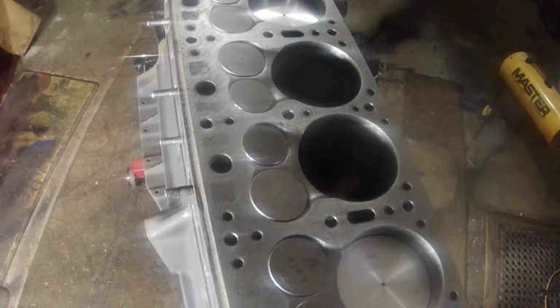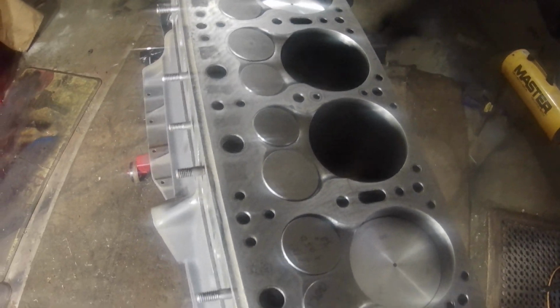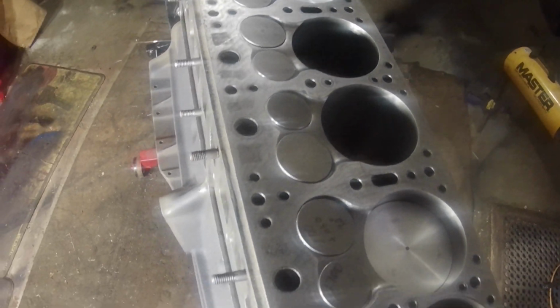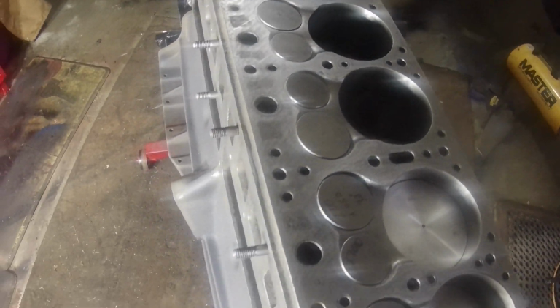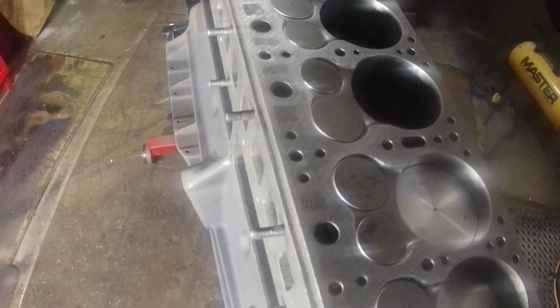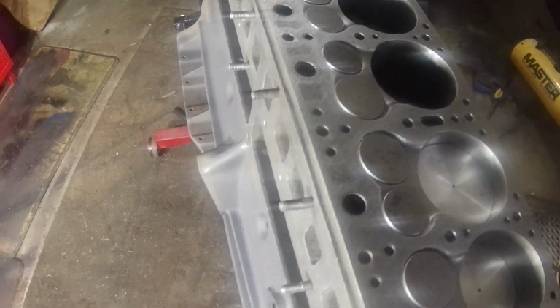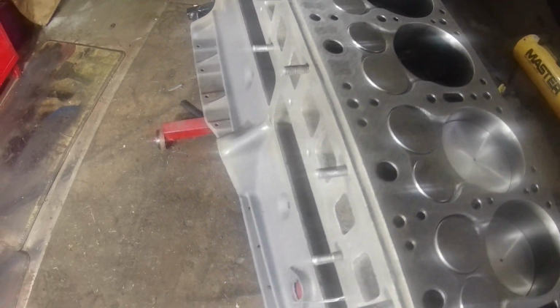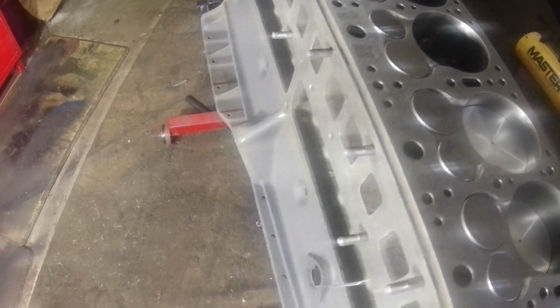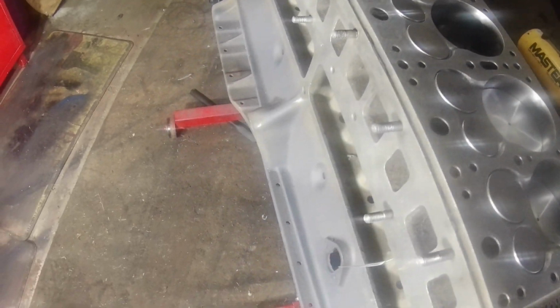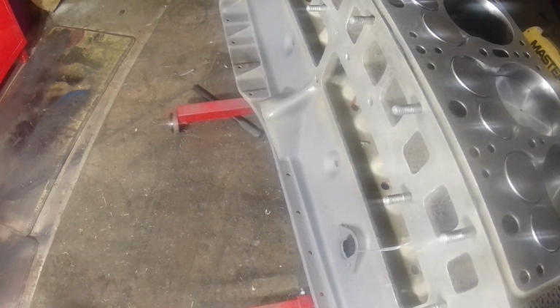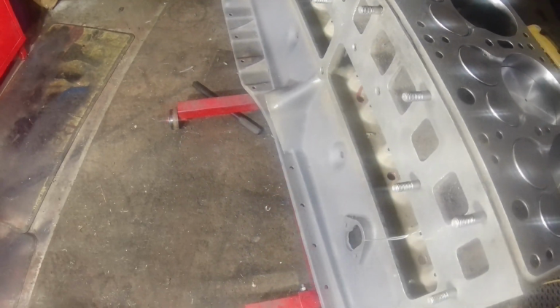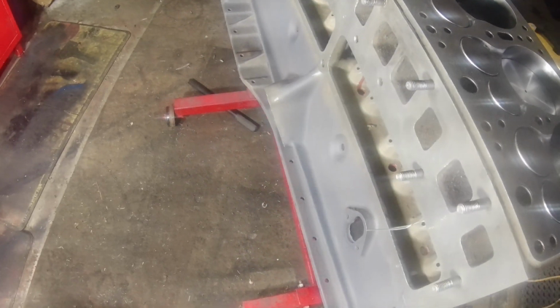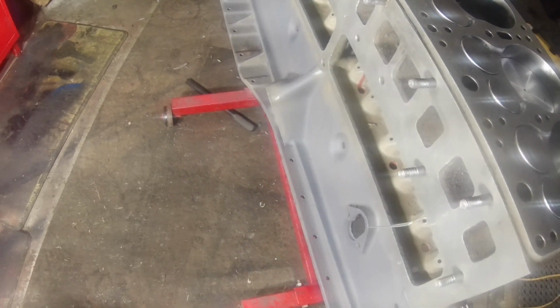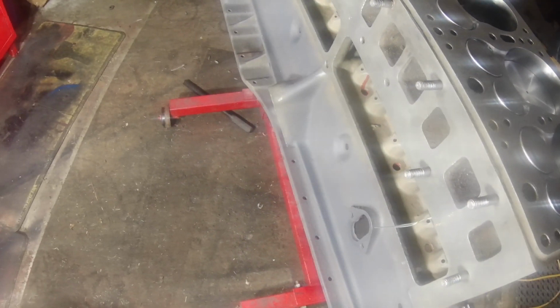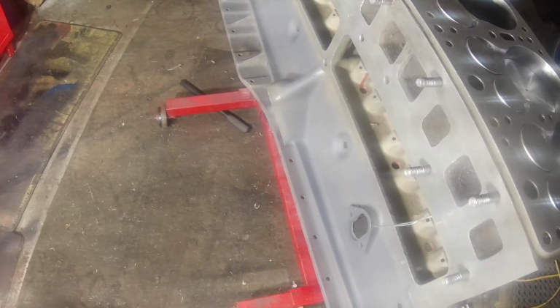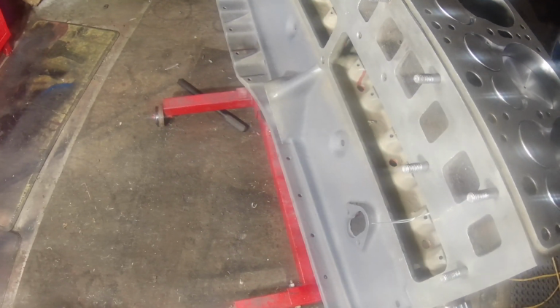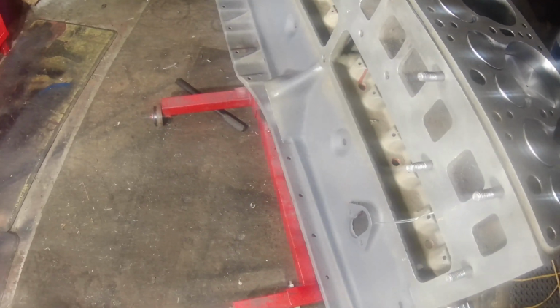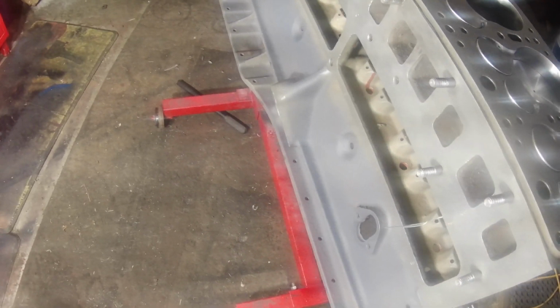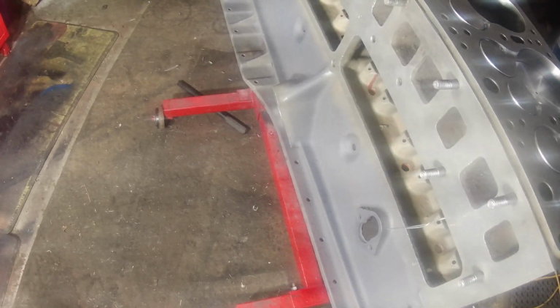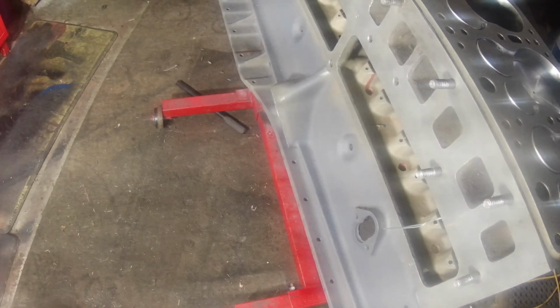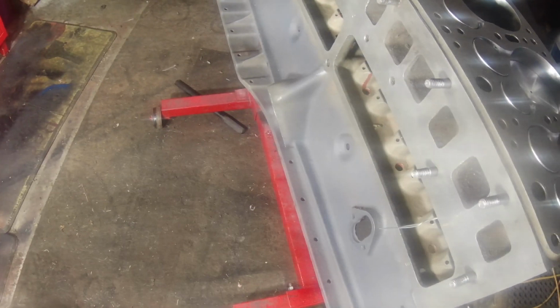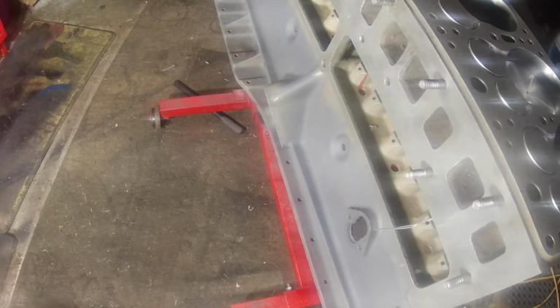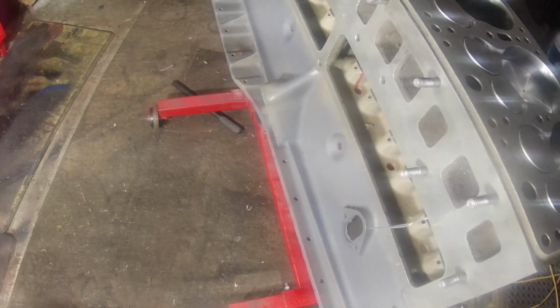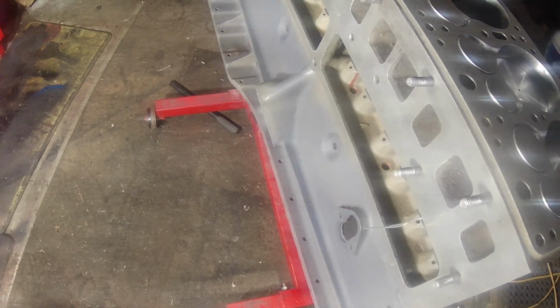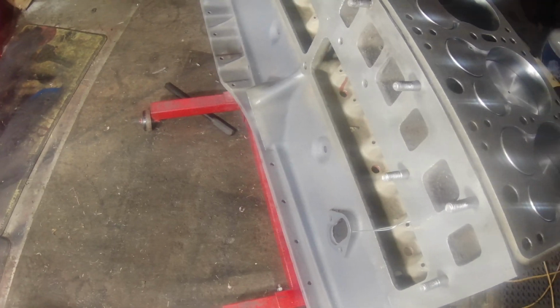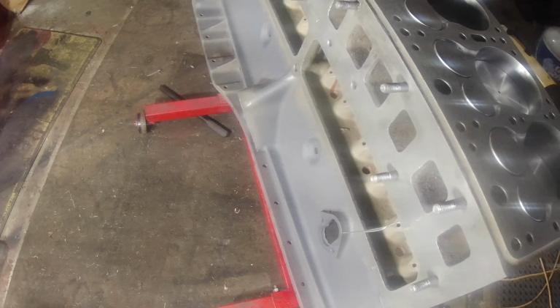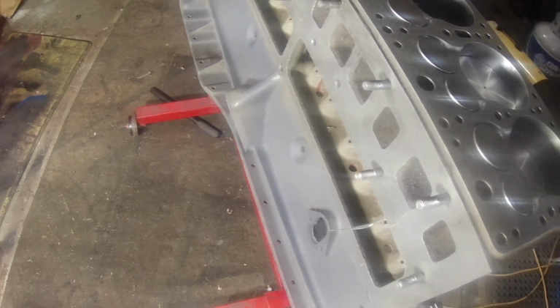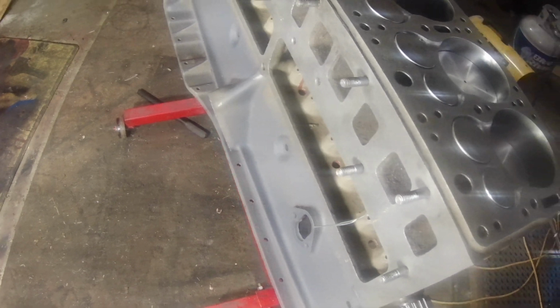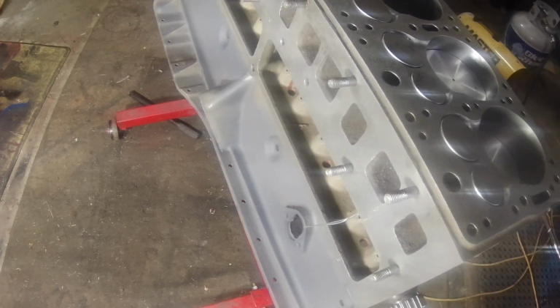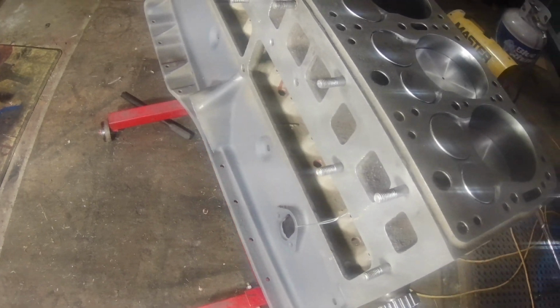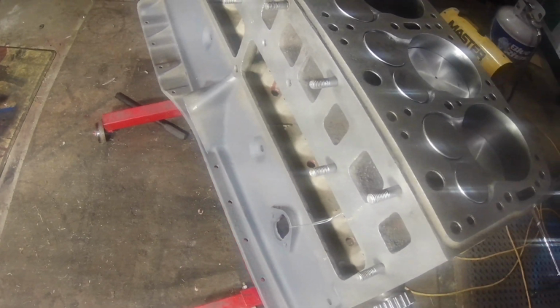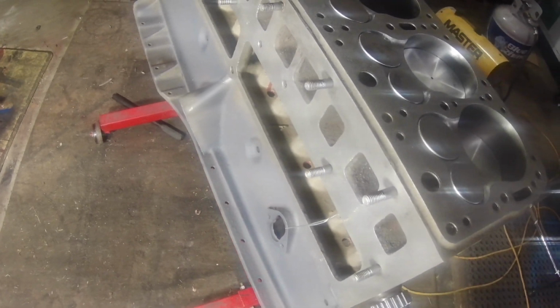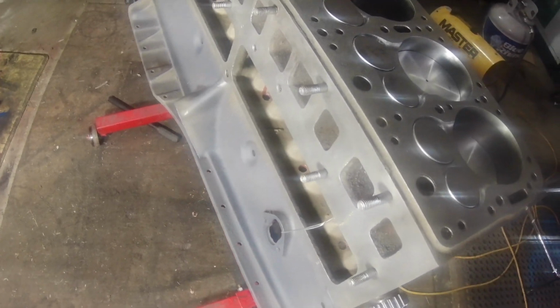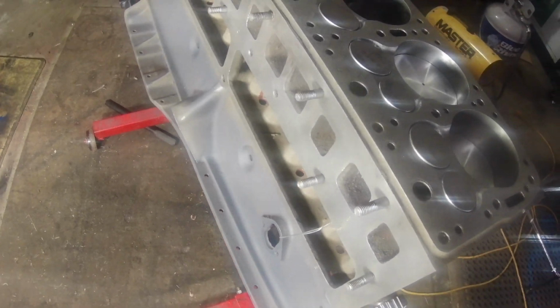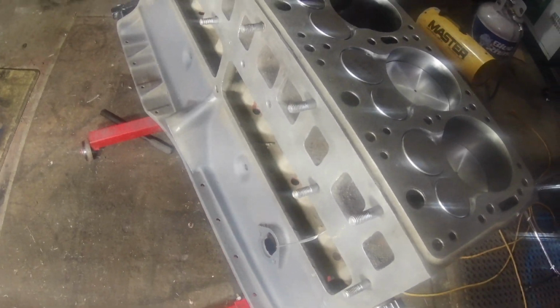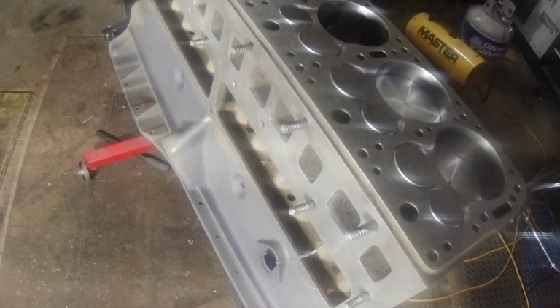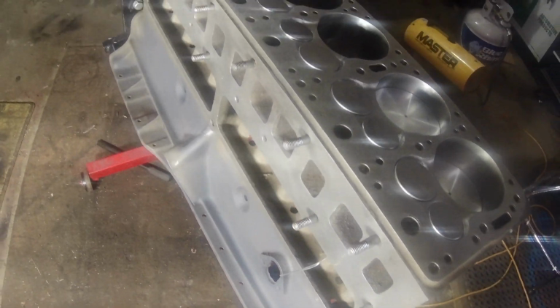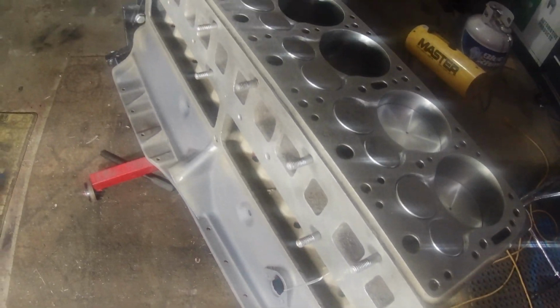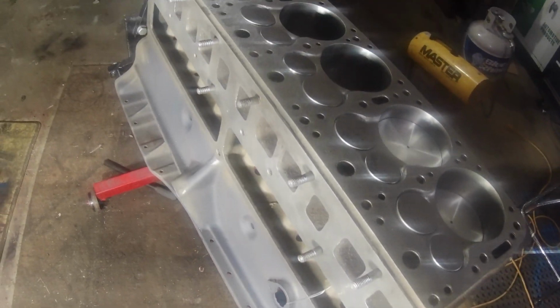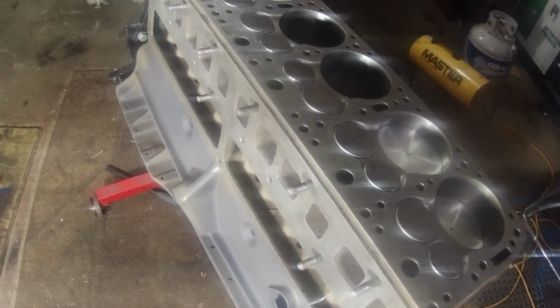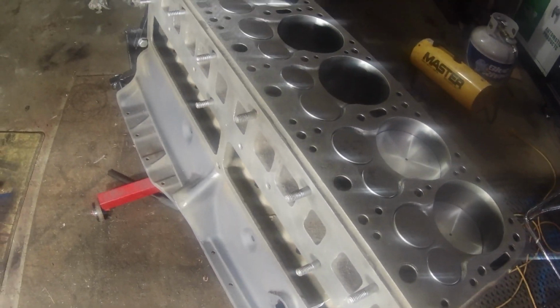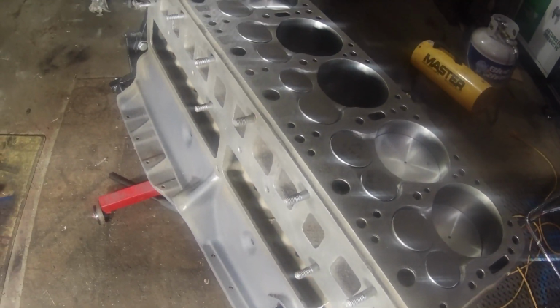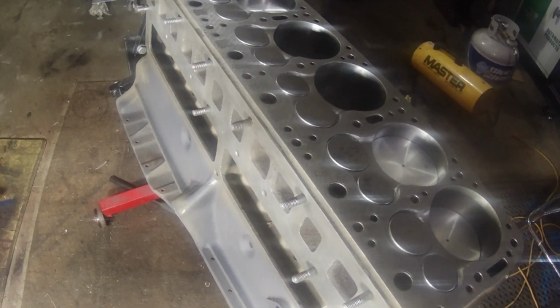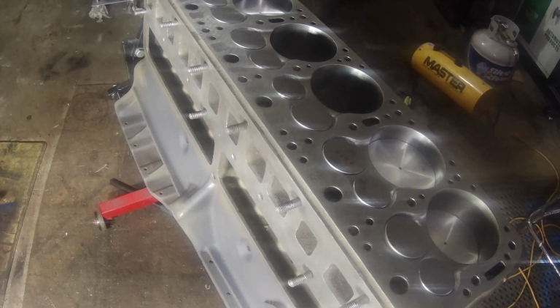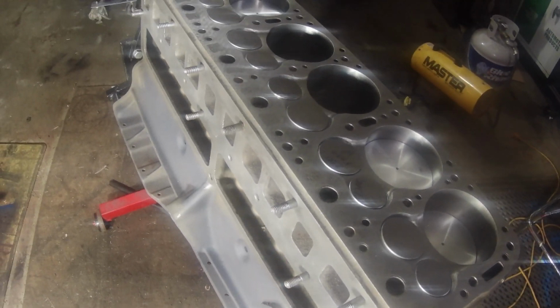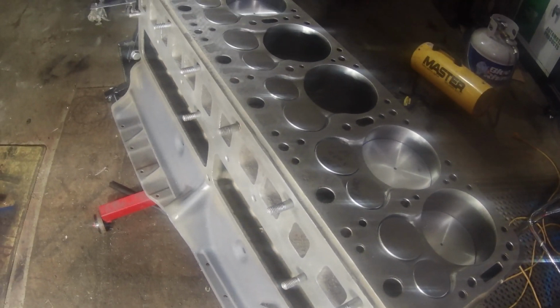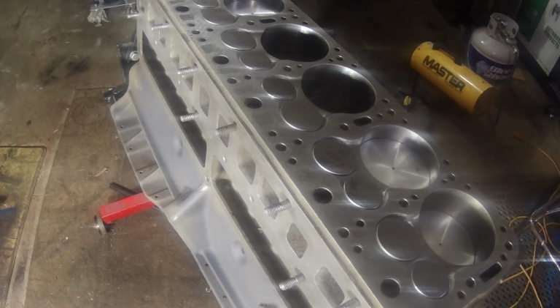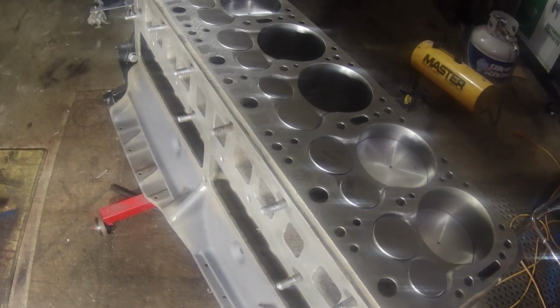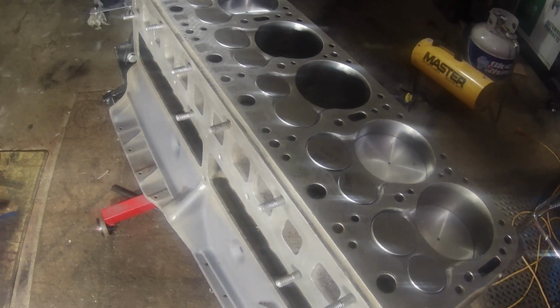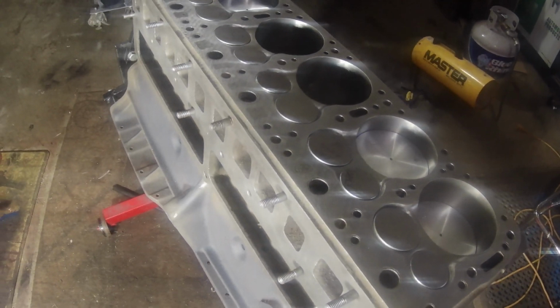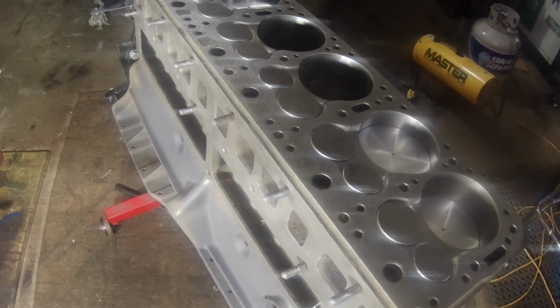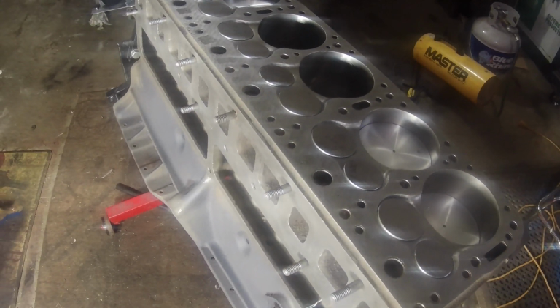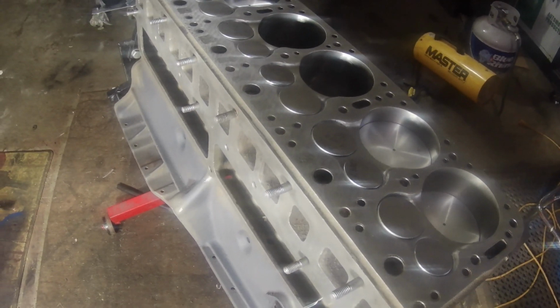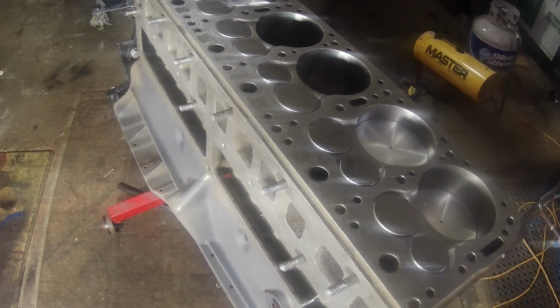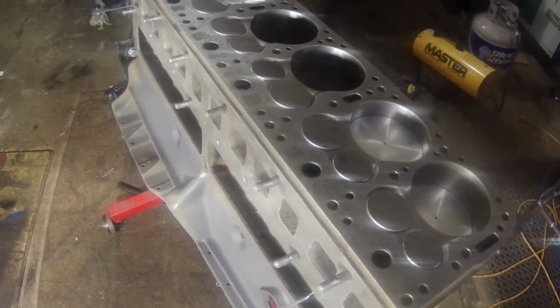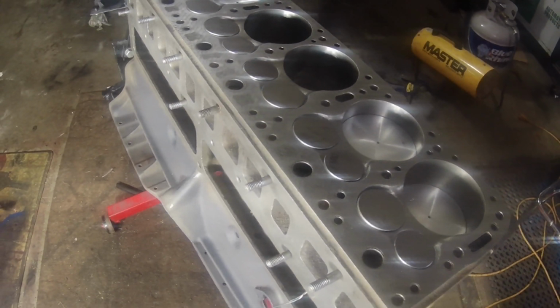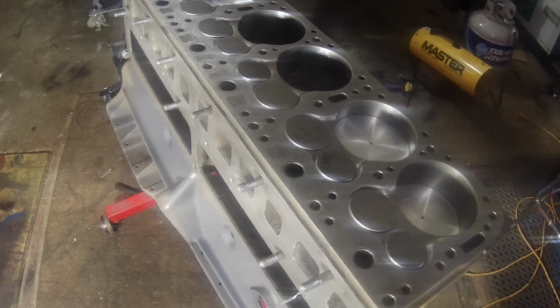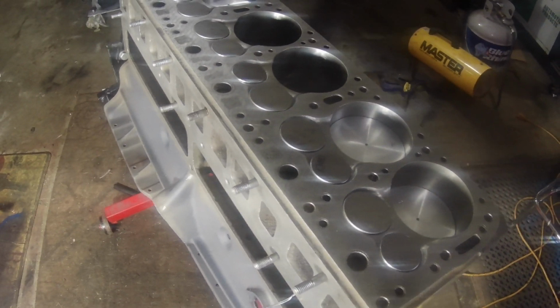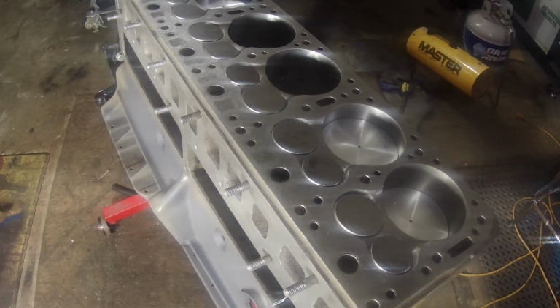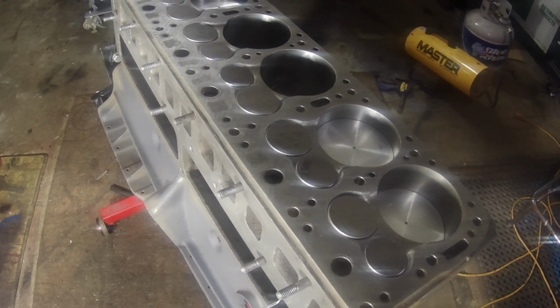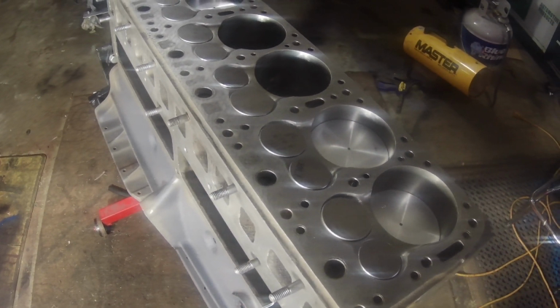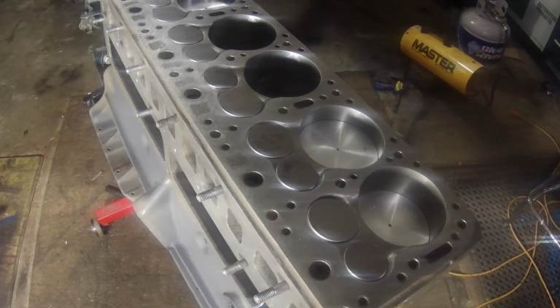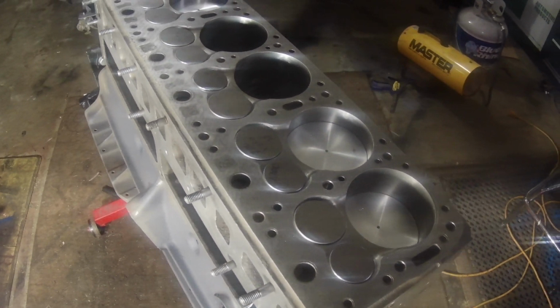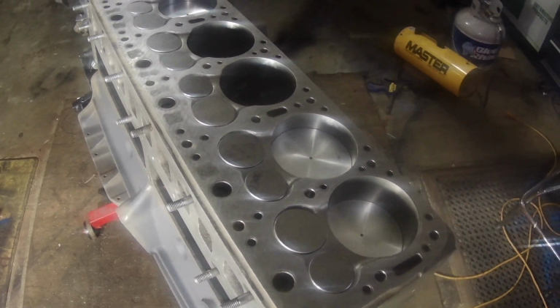Like I said, the valves are all in but one because I'm missing one retainer. So good times — but that's where we're at right now.